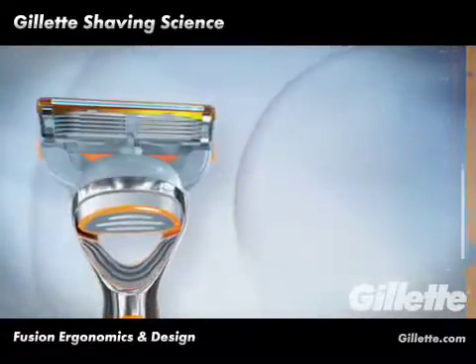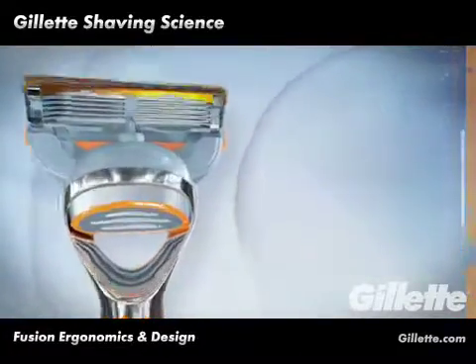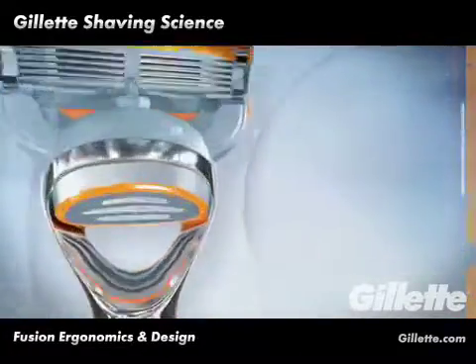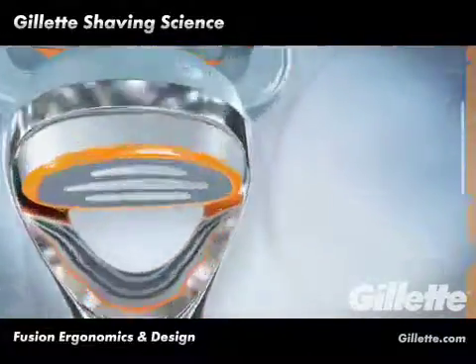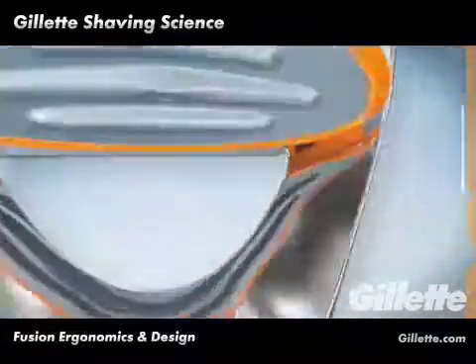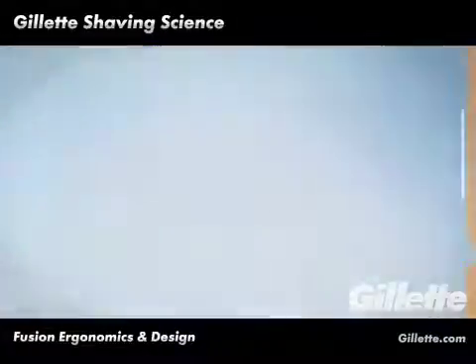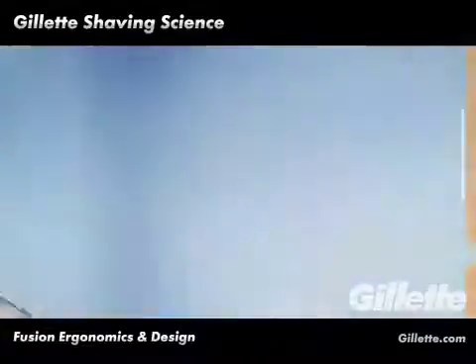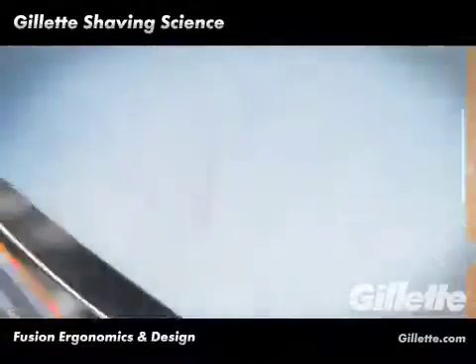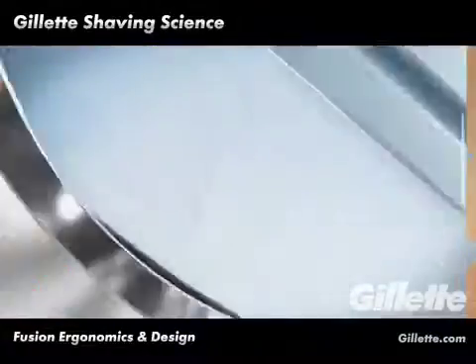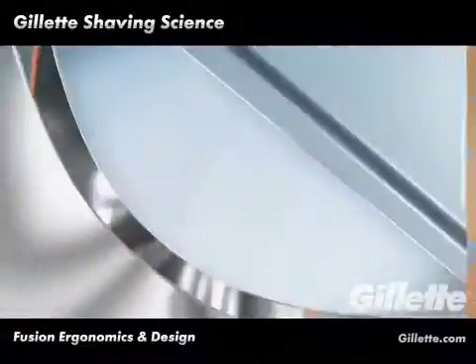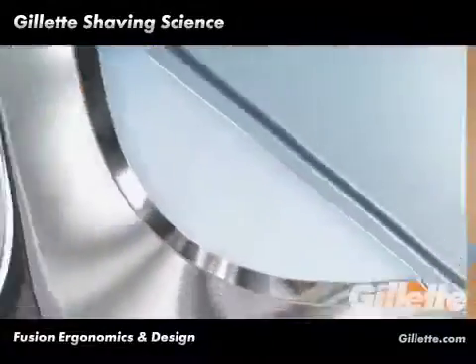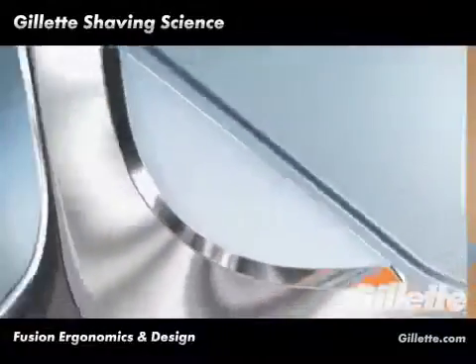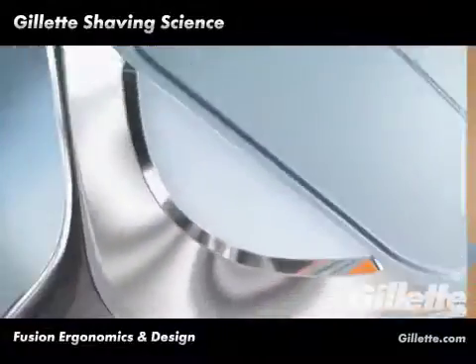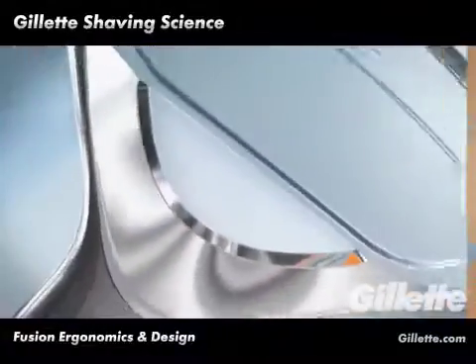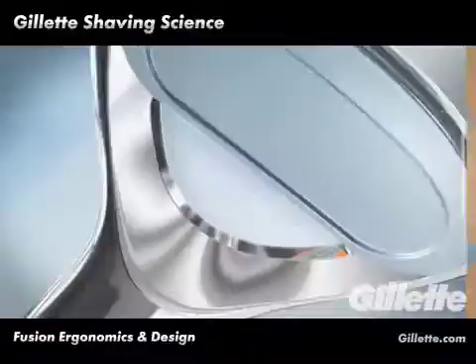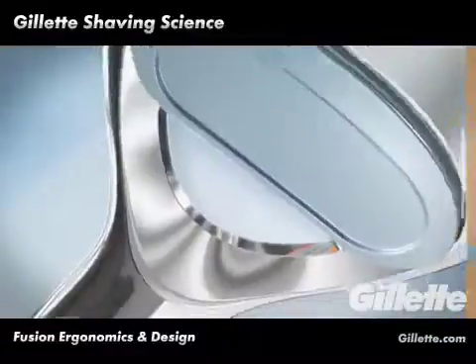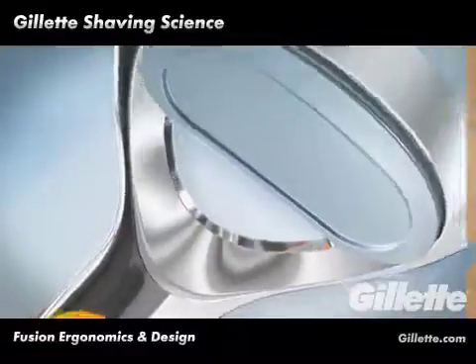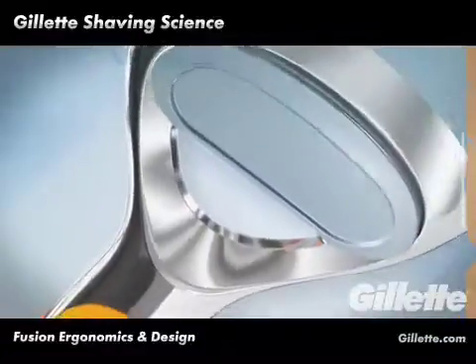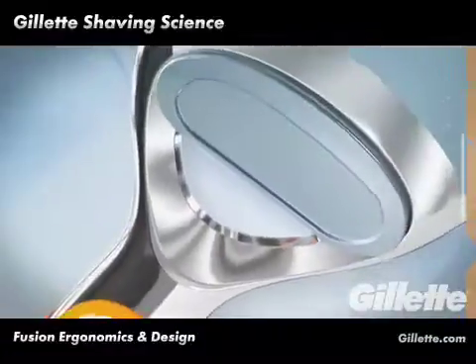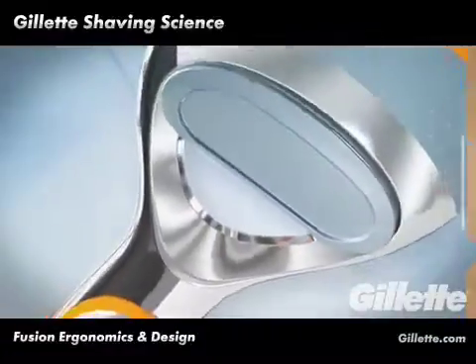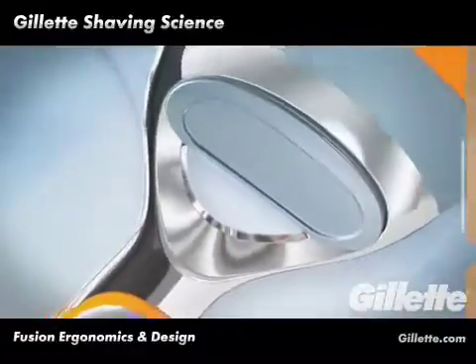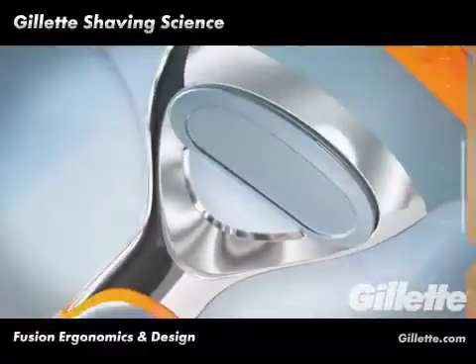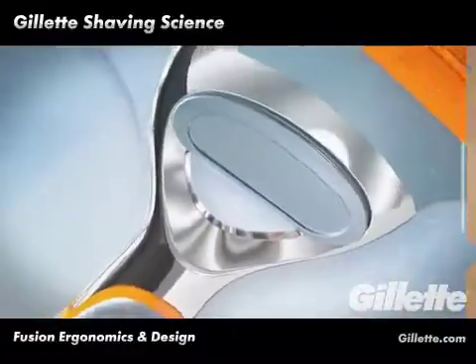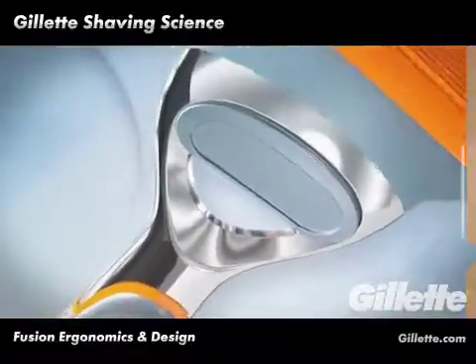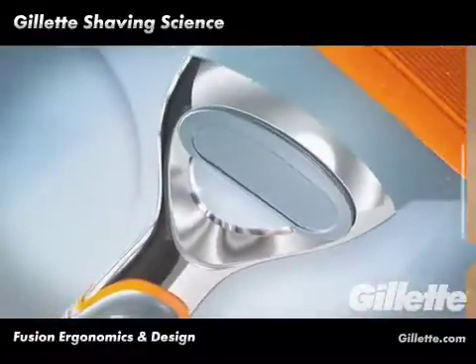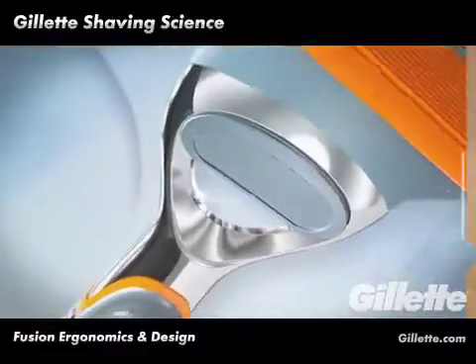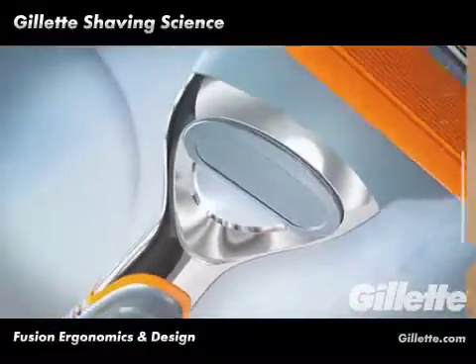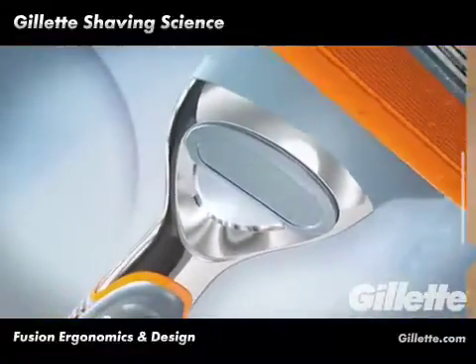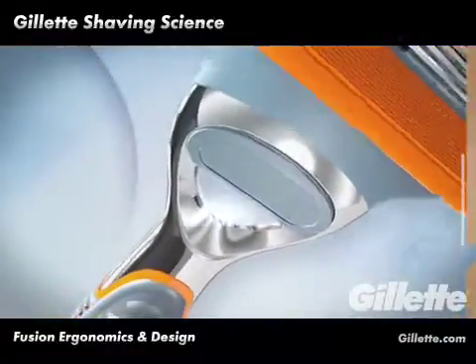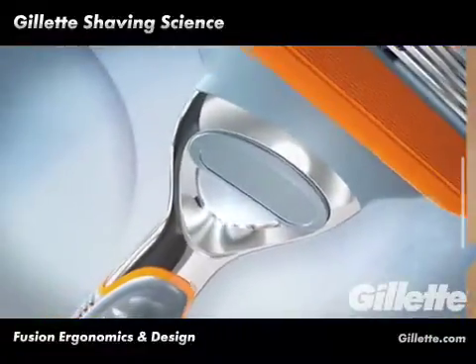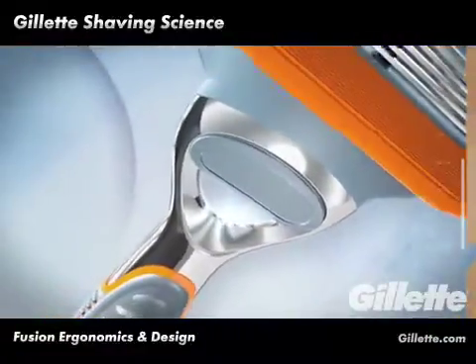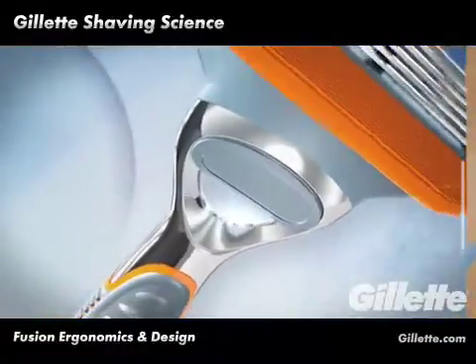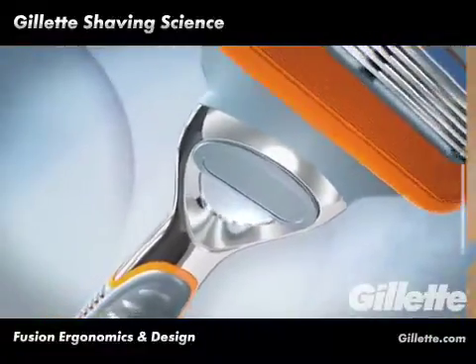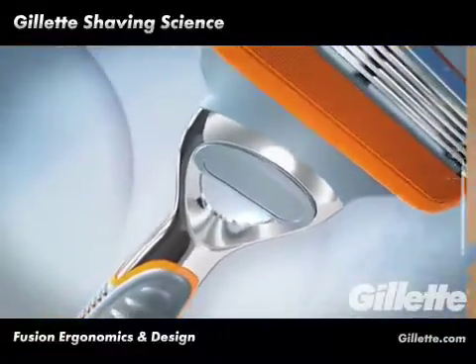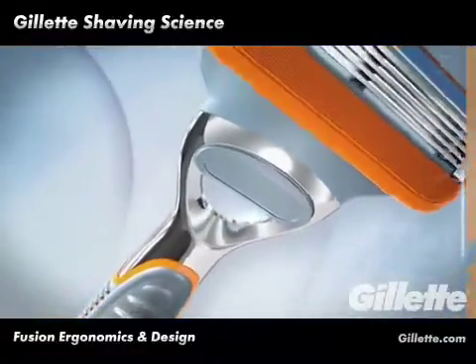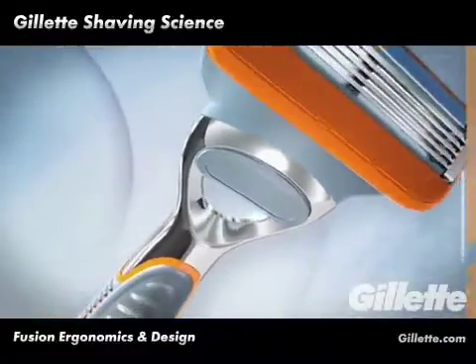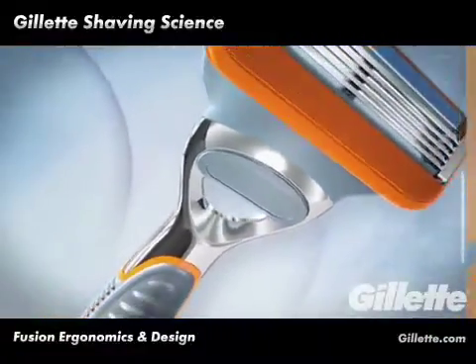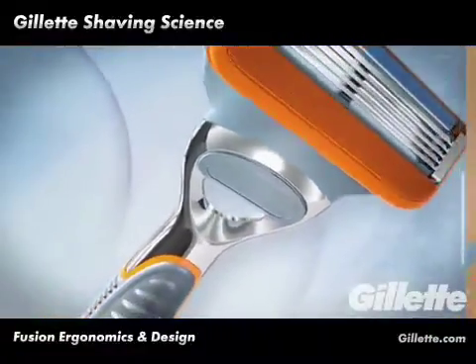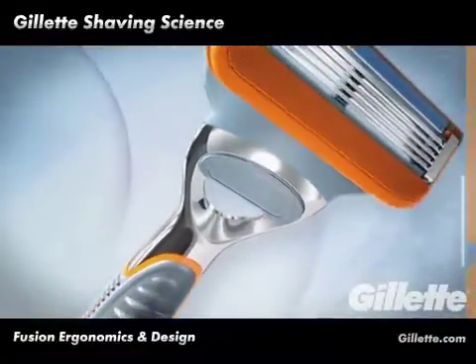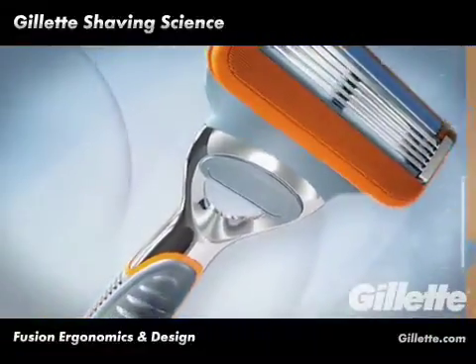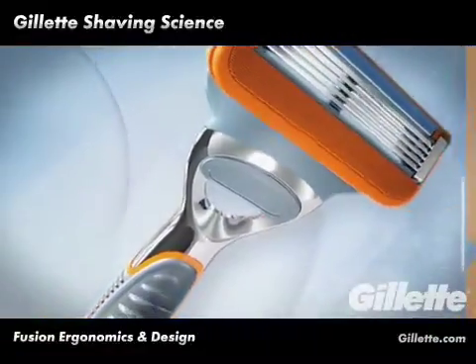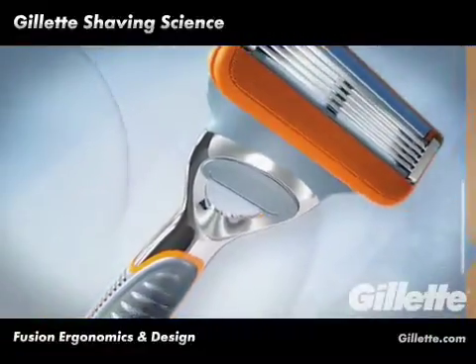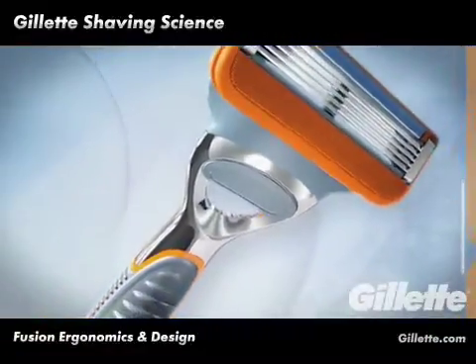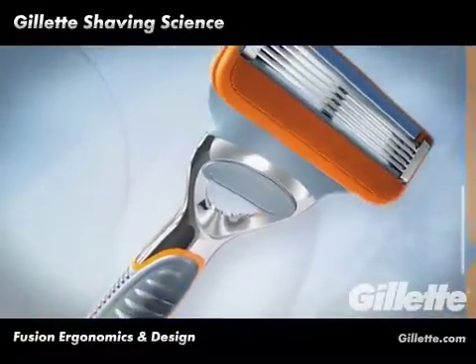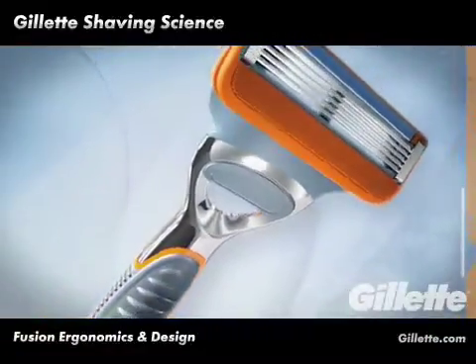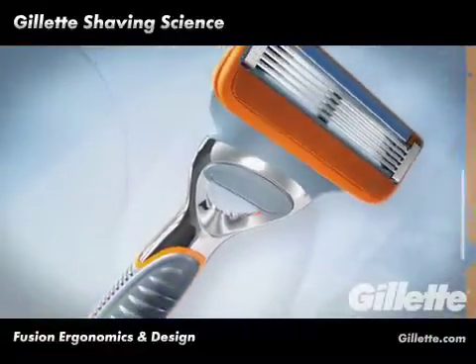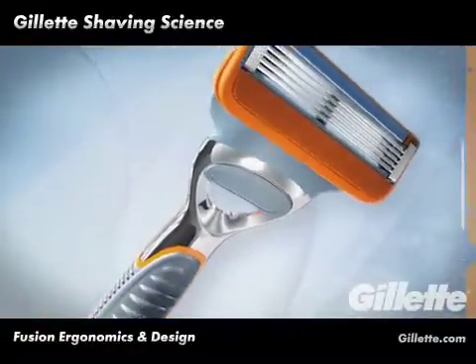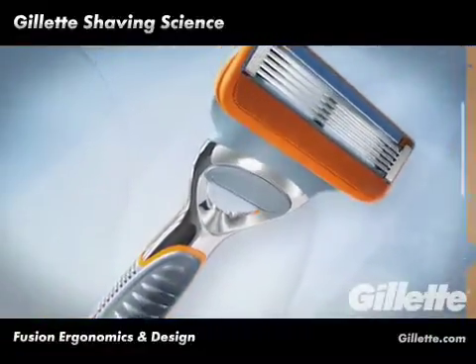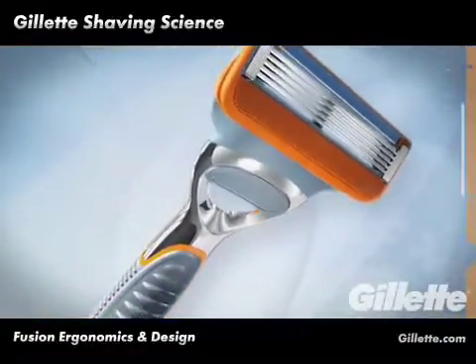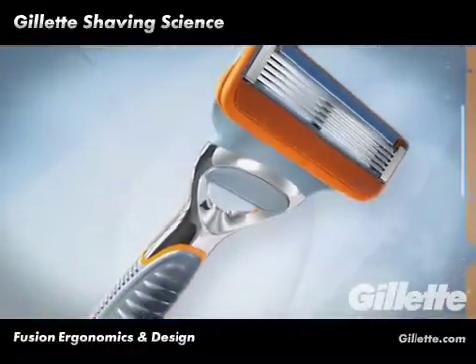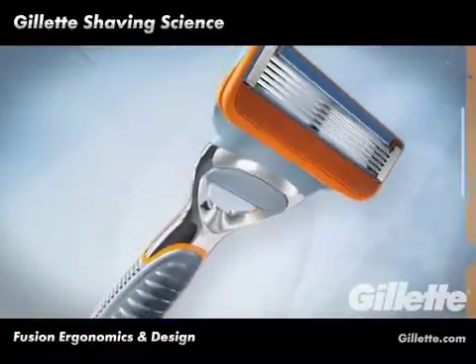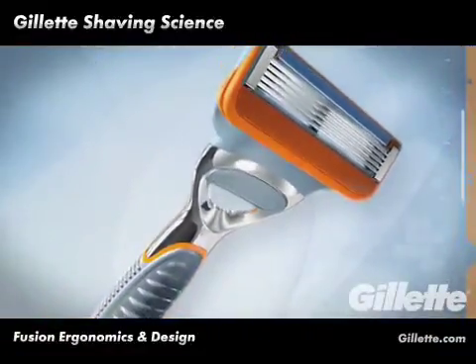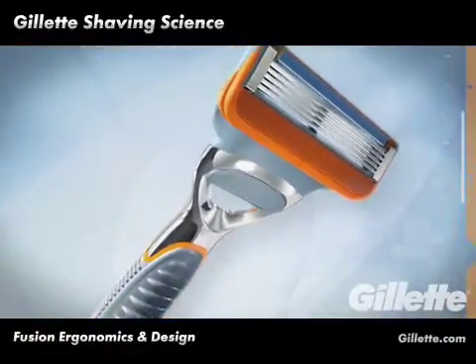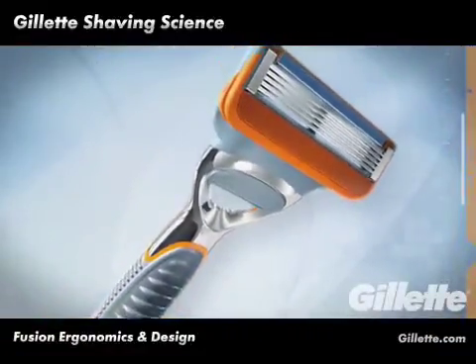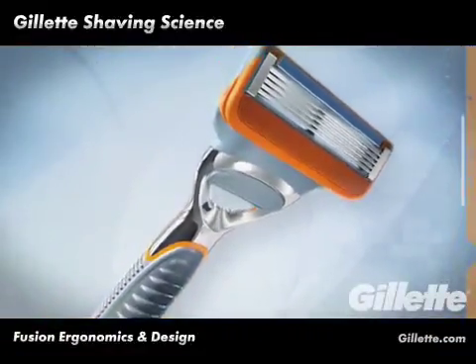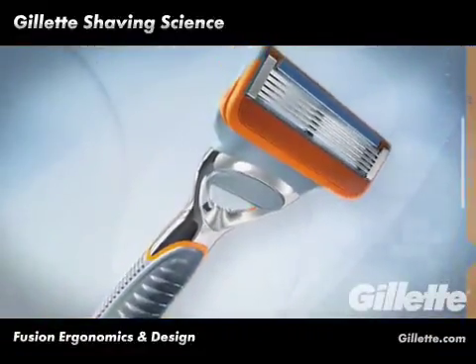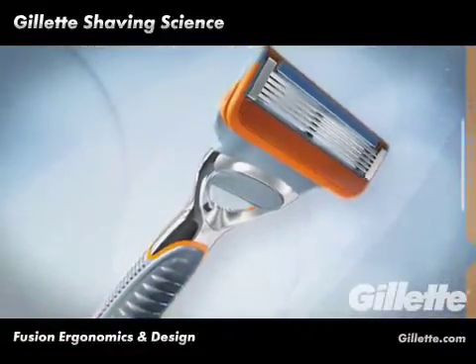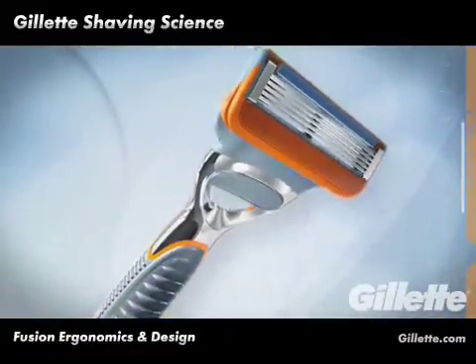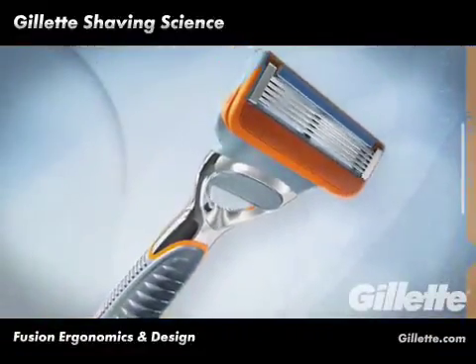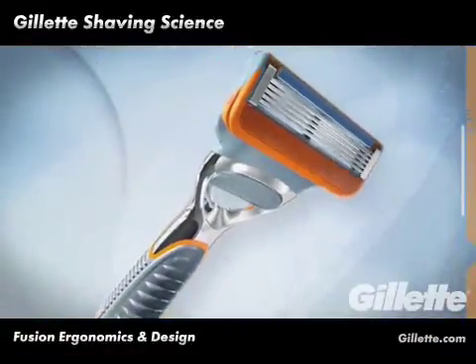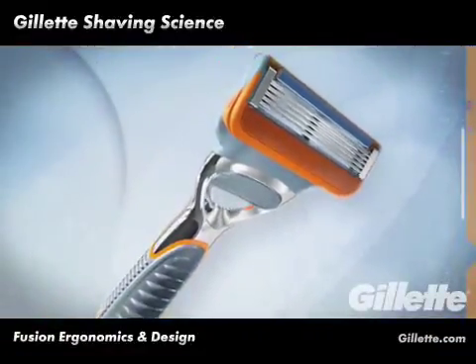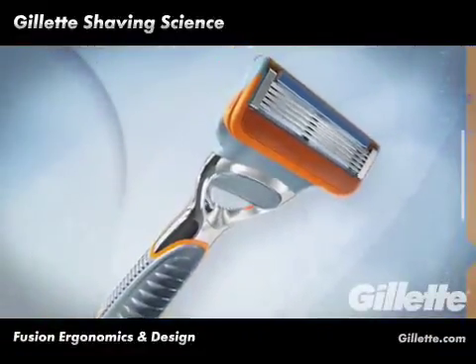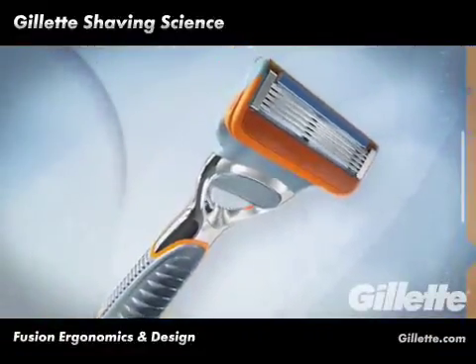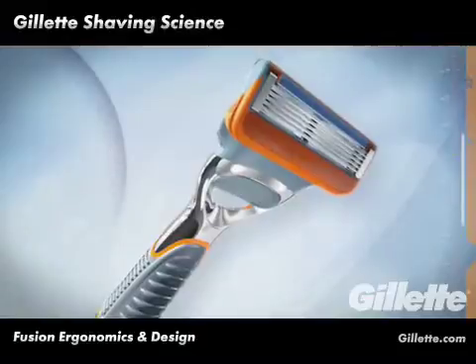A major inspiration for the Razor's open area was the frames of motorbikes — elegant and minimal objects with an emphasis on functionality.